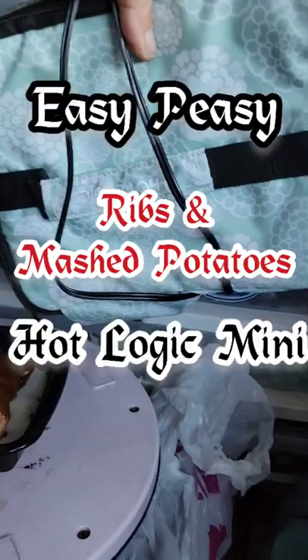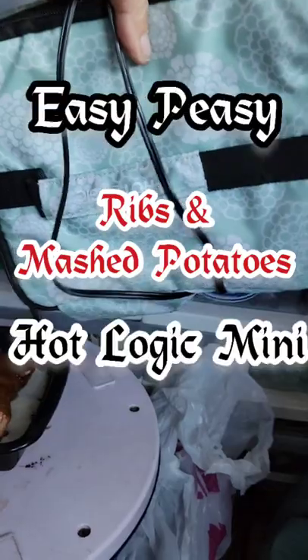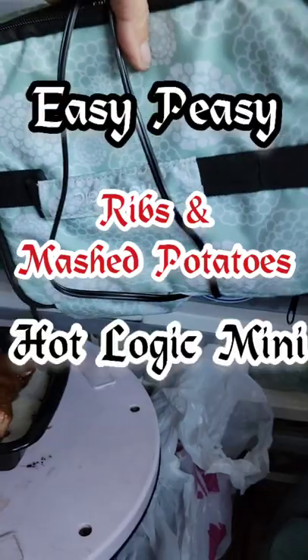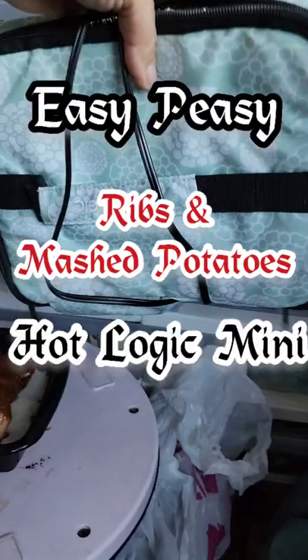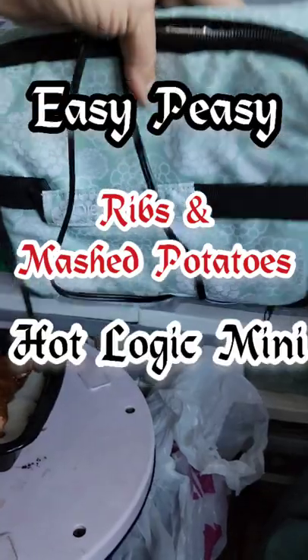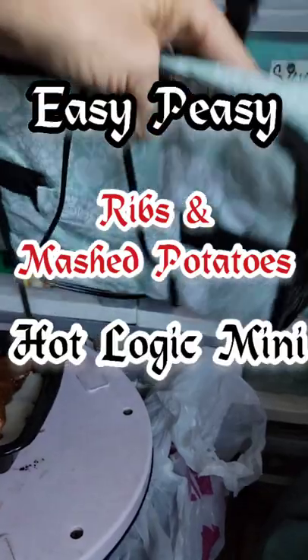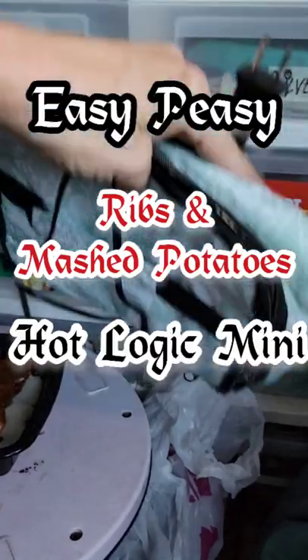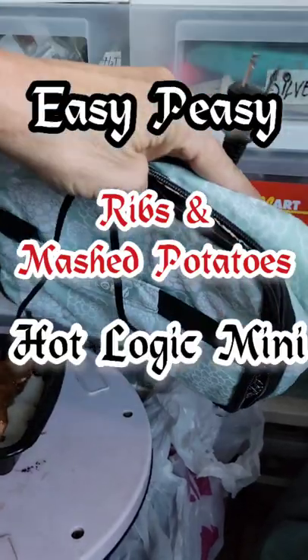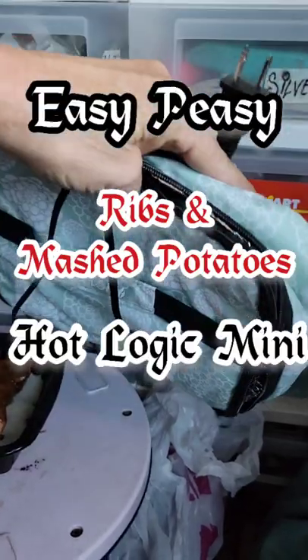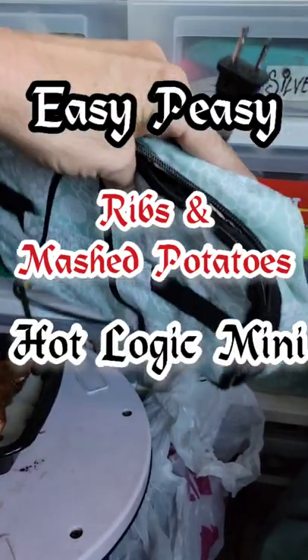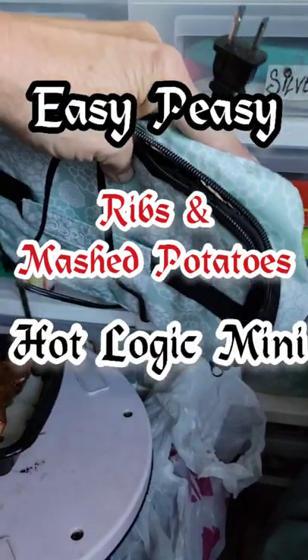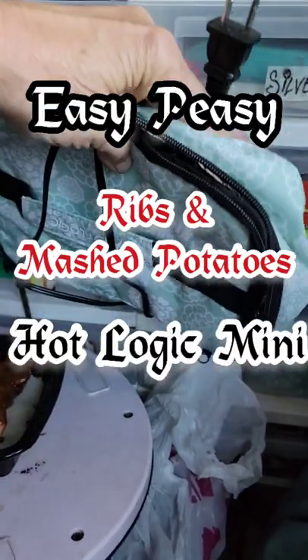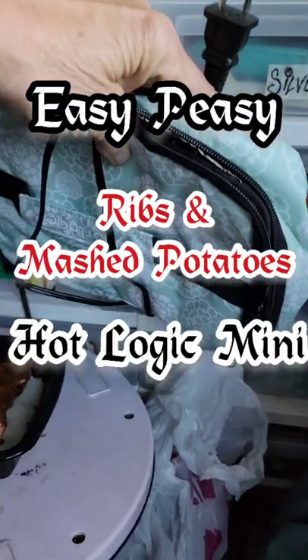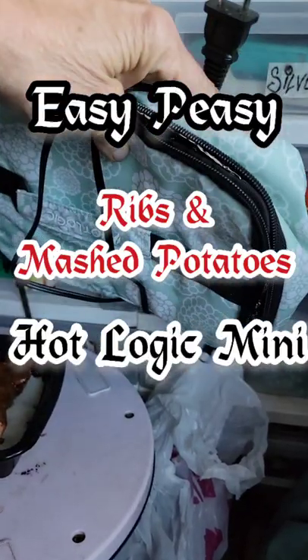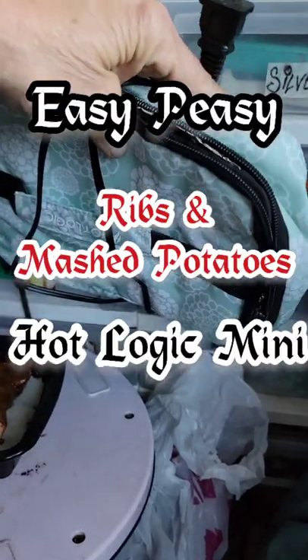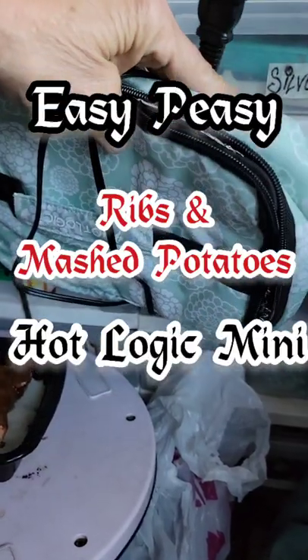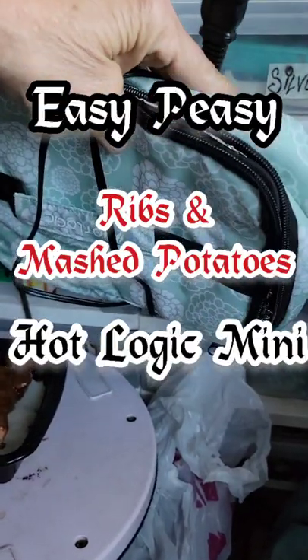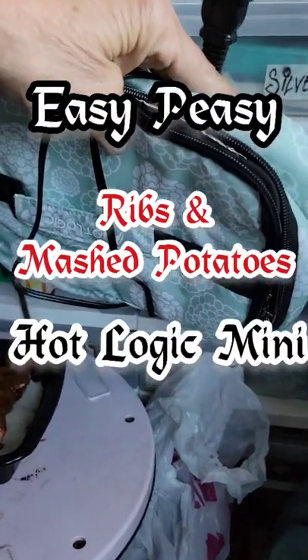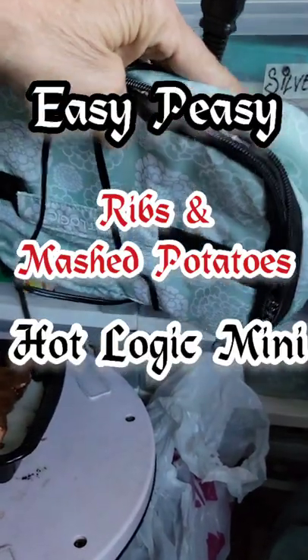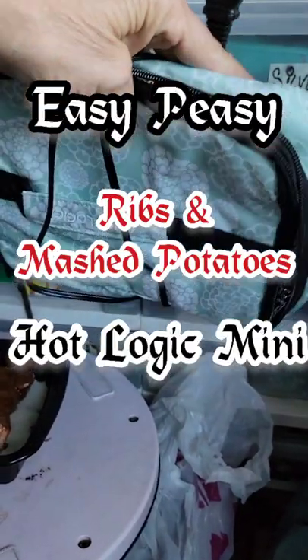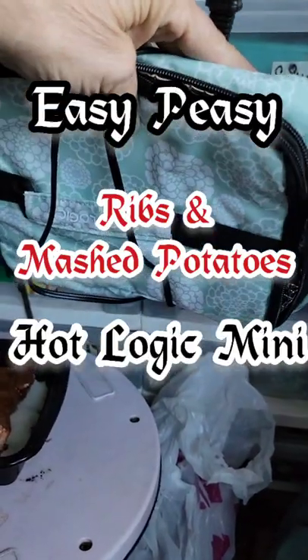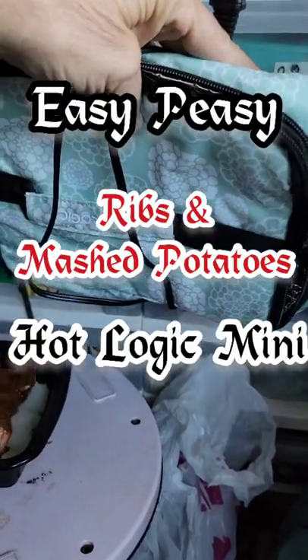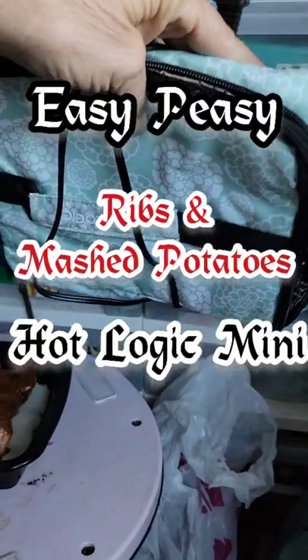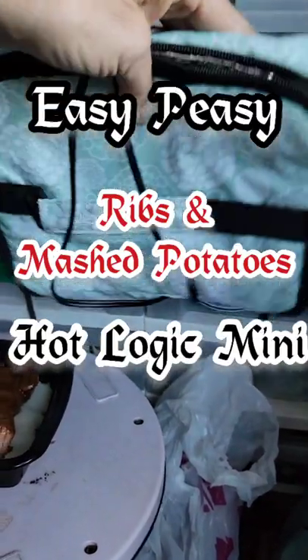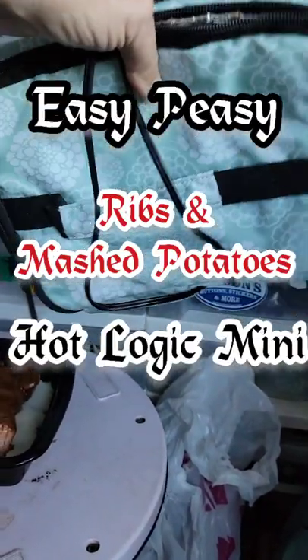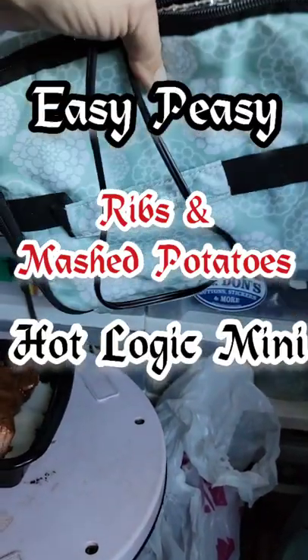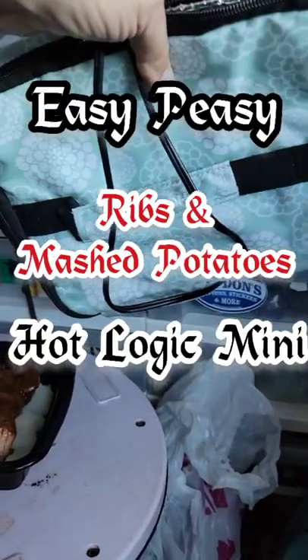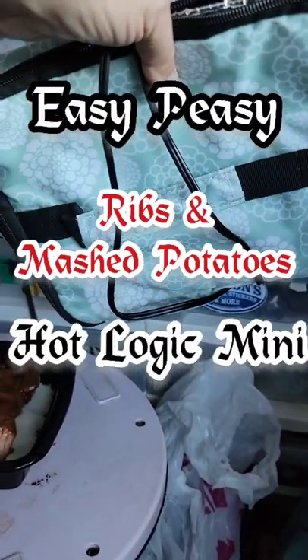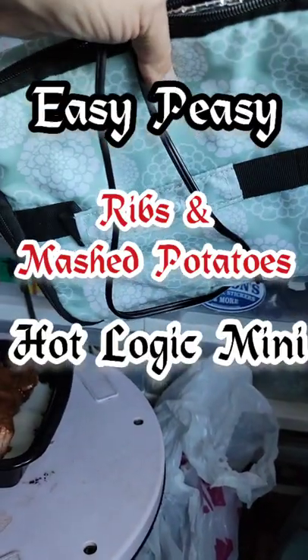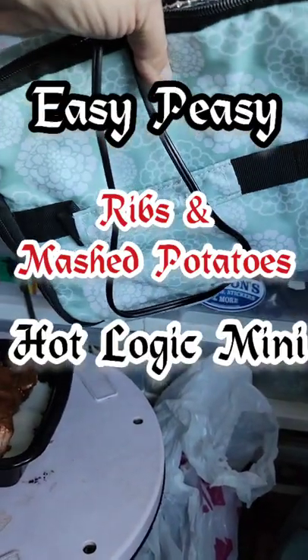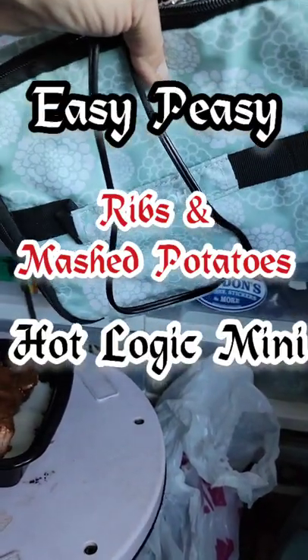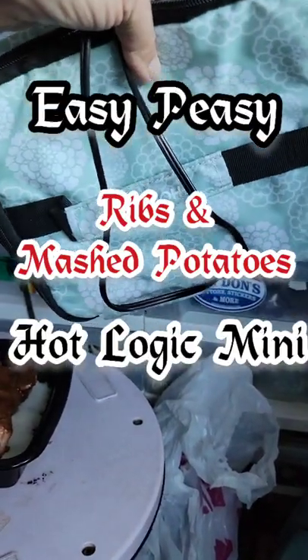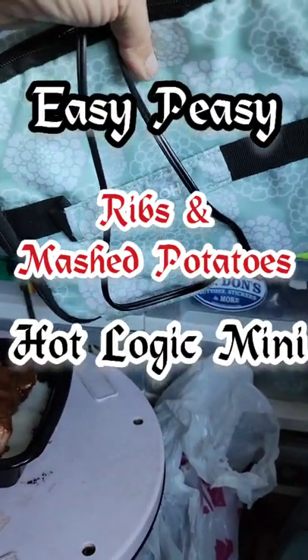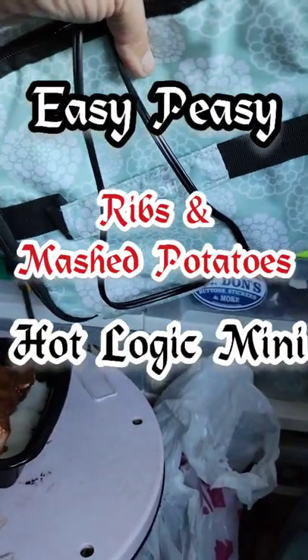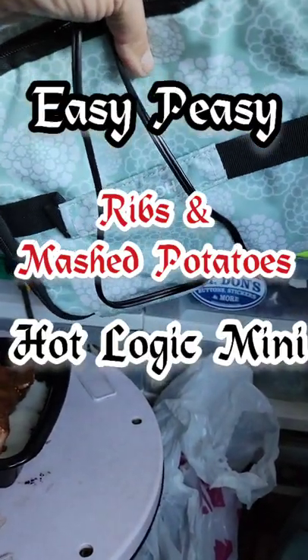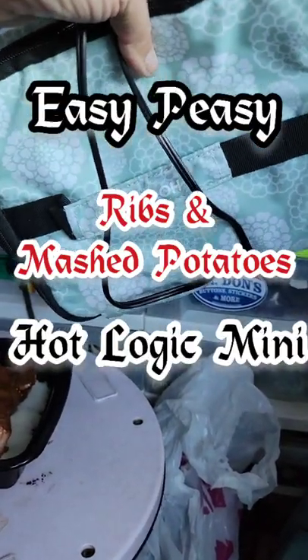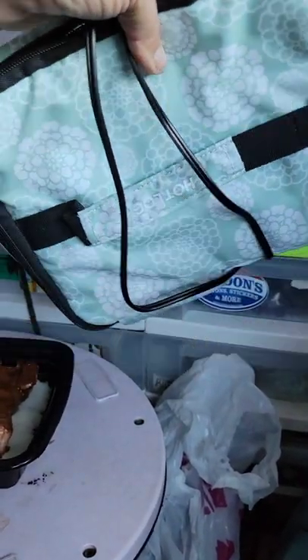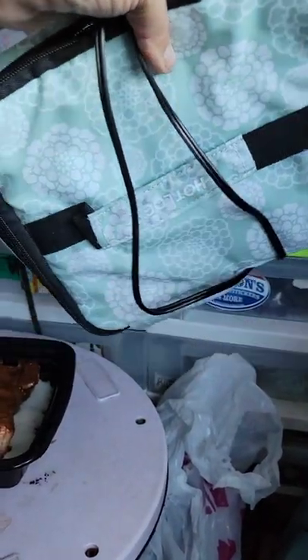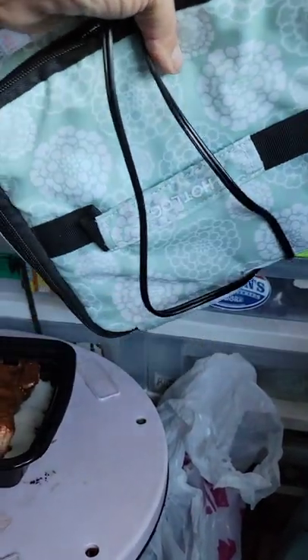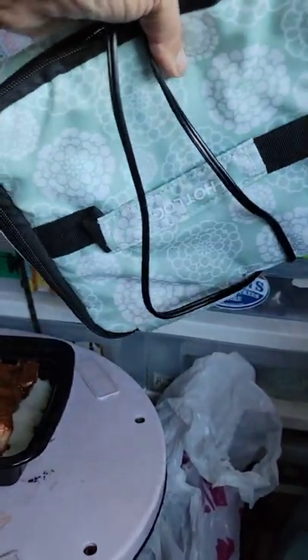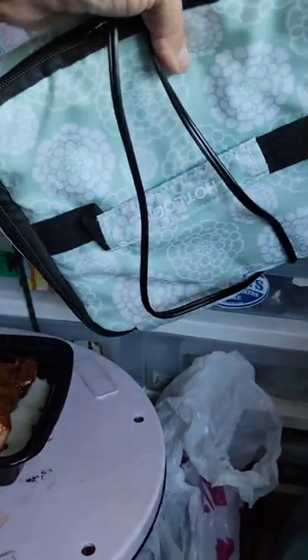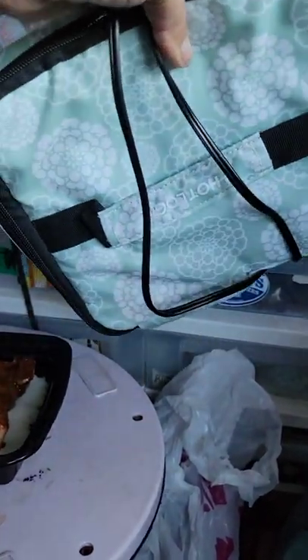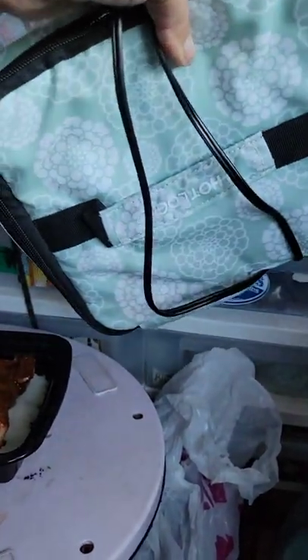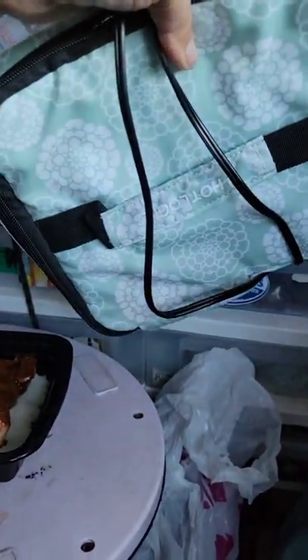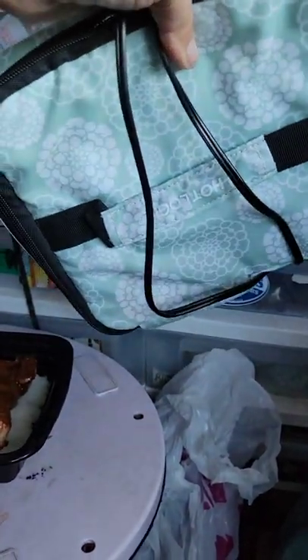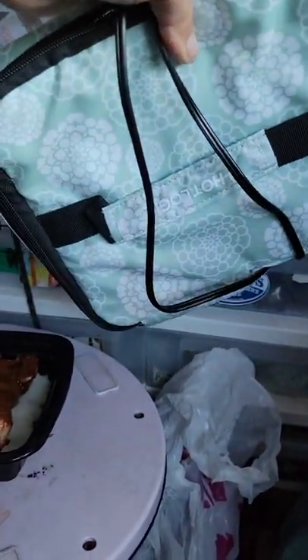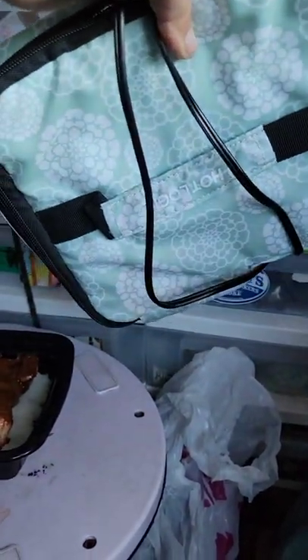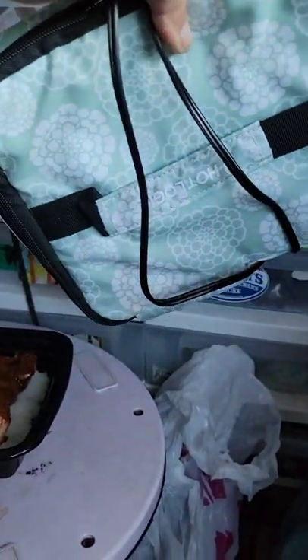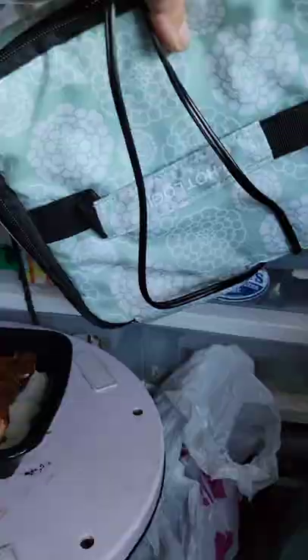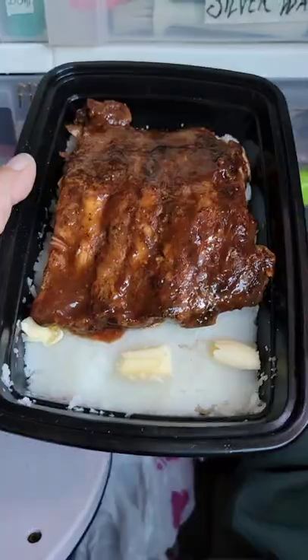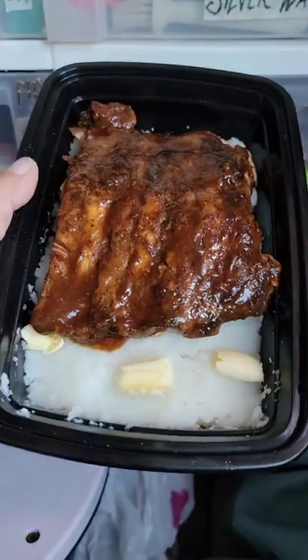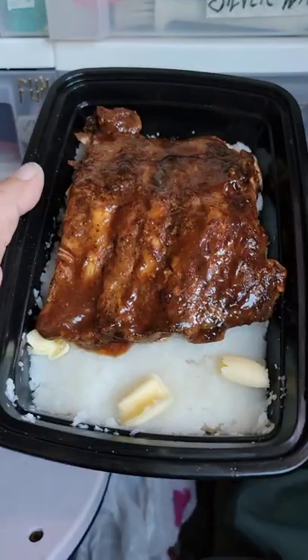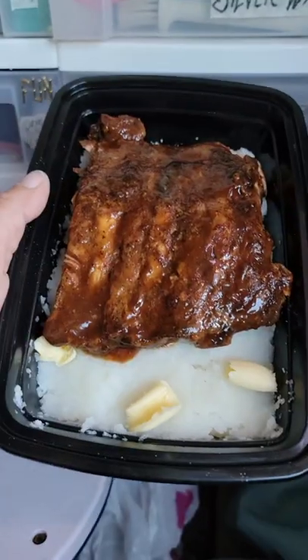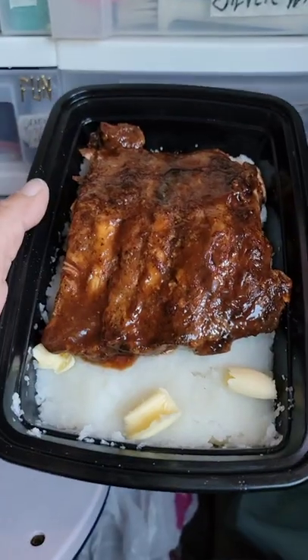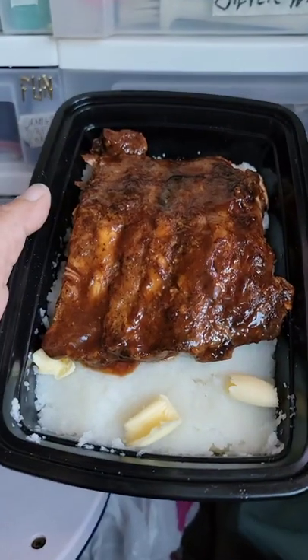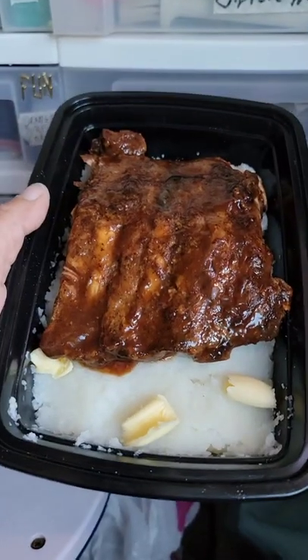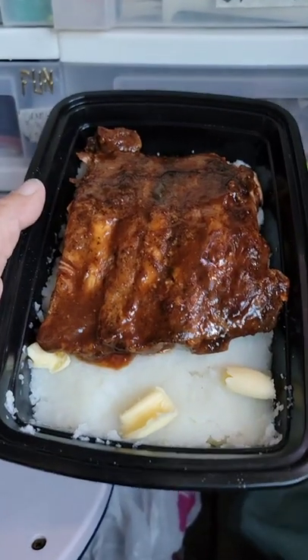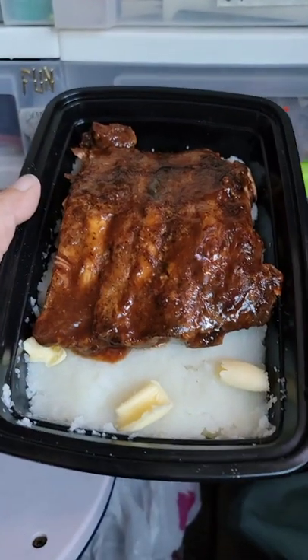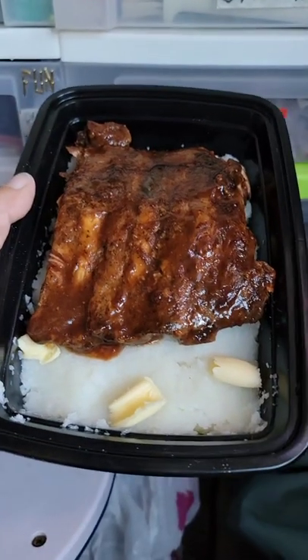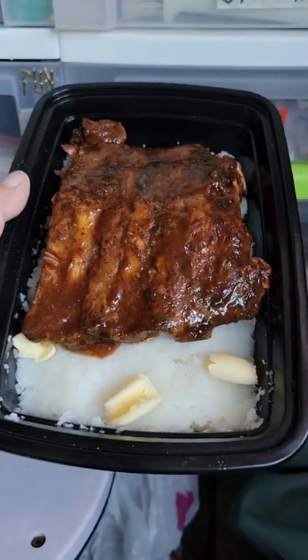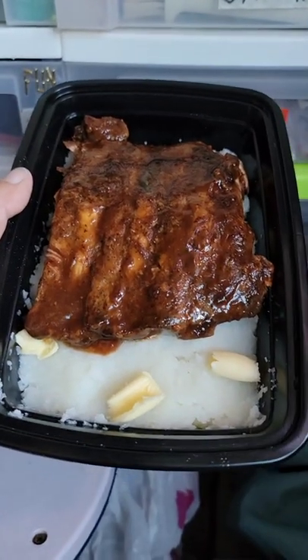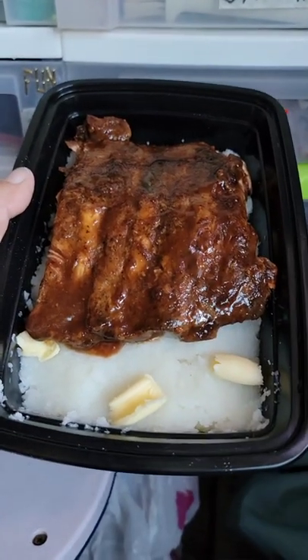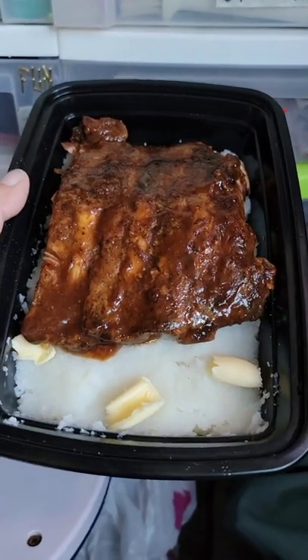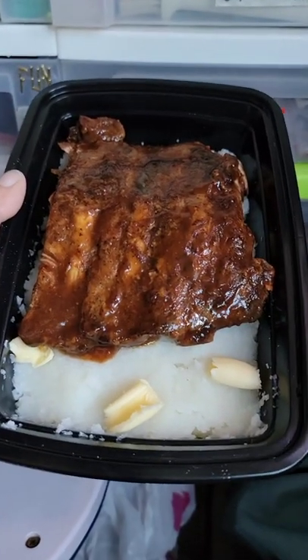I'm going to have another hot meal using my Hot Logic Mini, and I'll show you what I'm up to. Ribs and mashed potatoes.